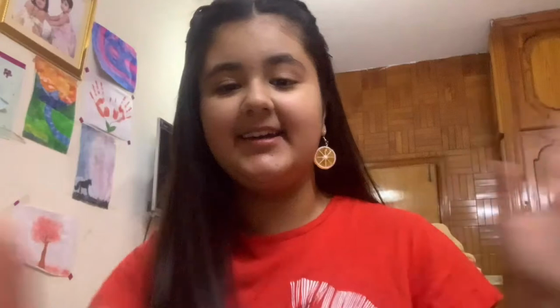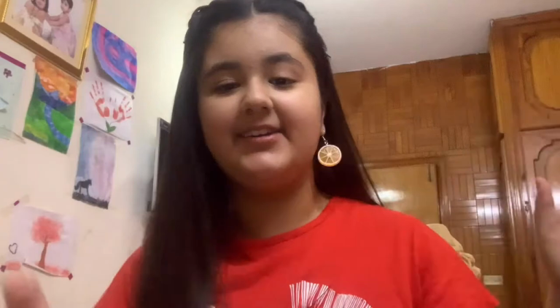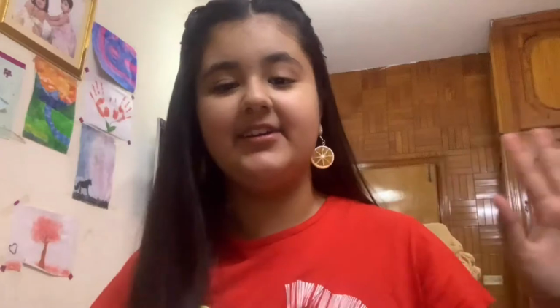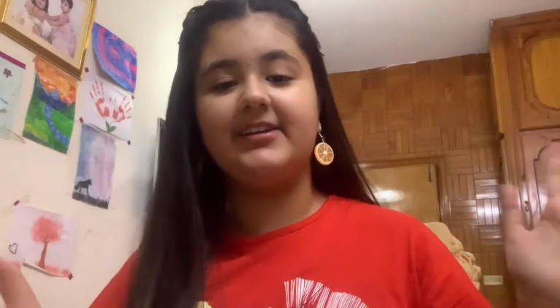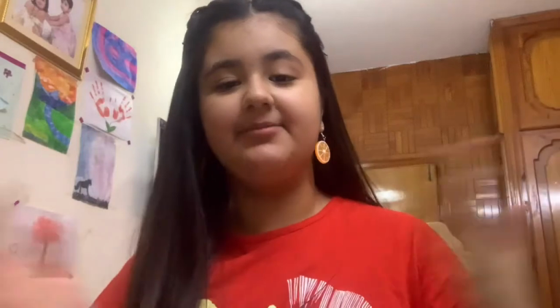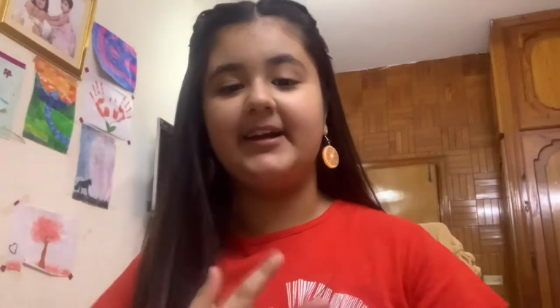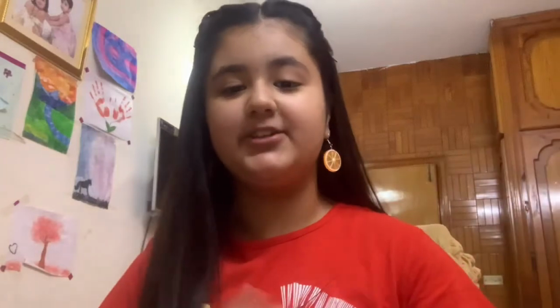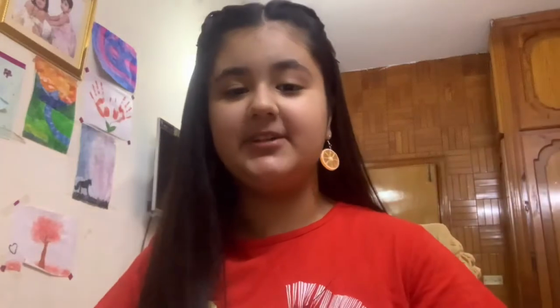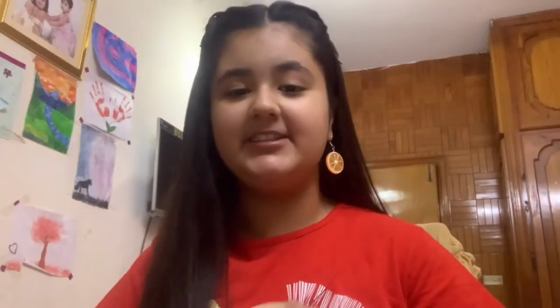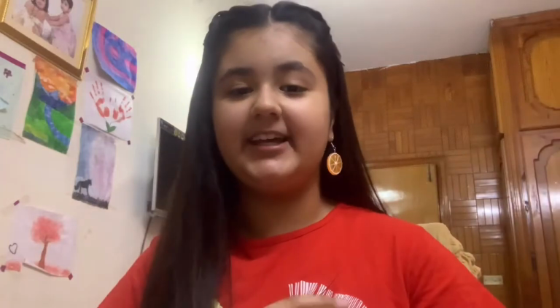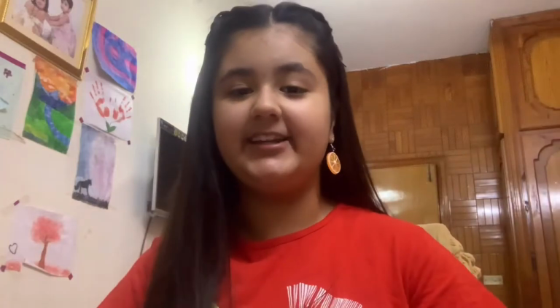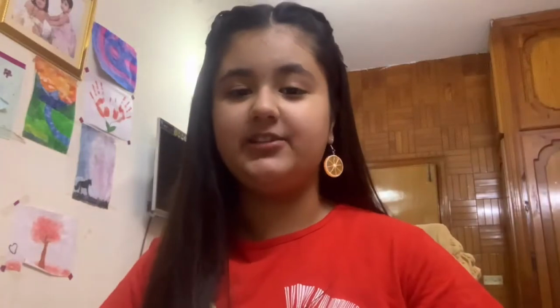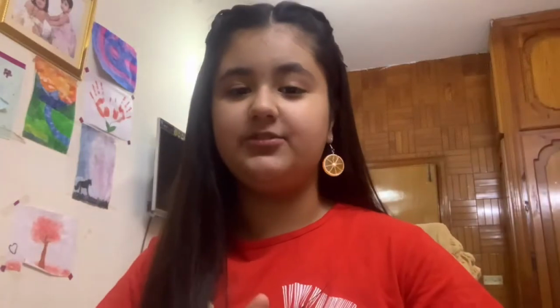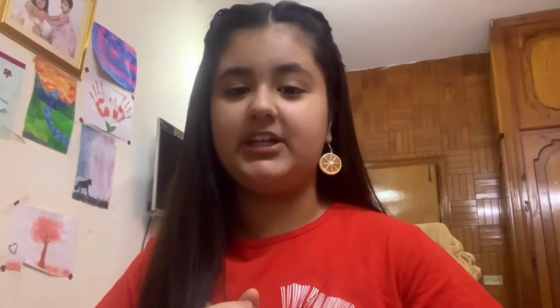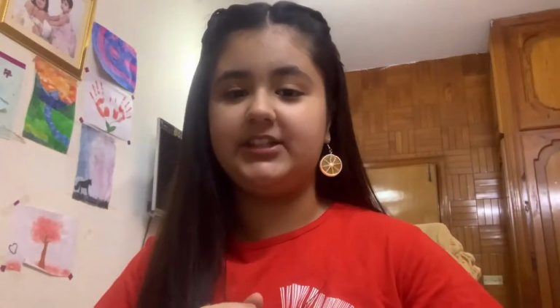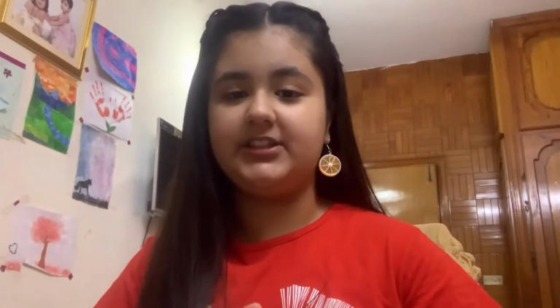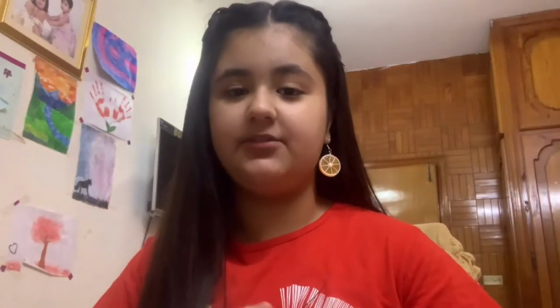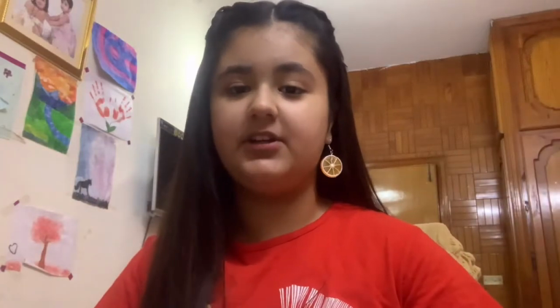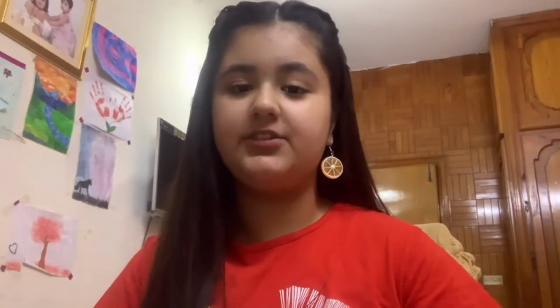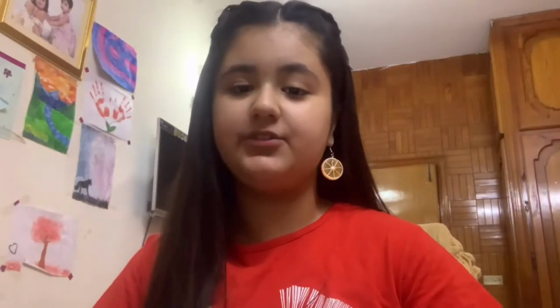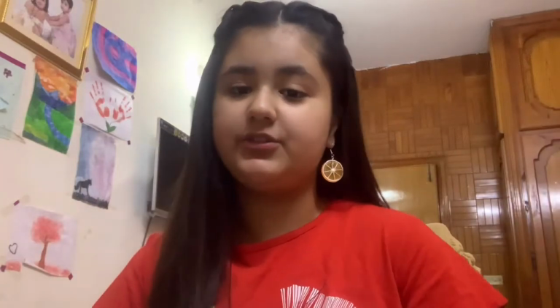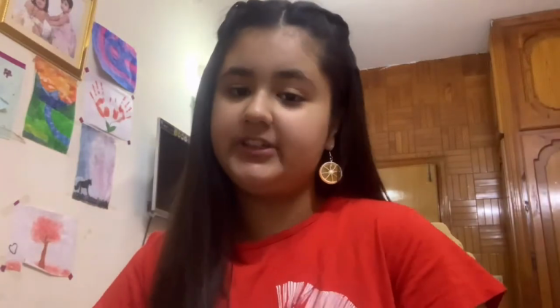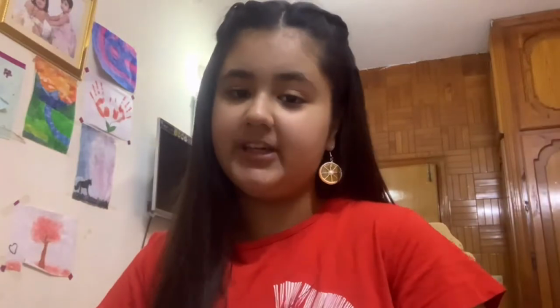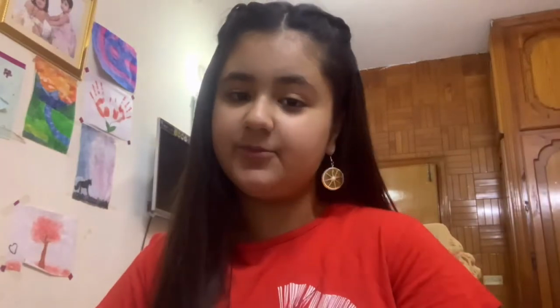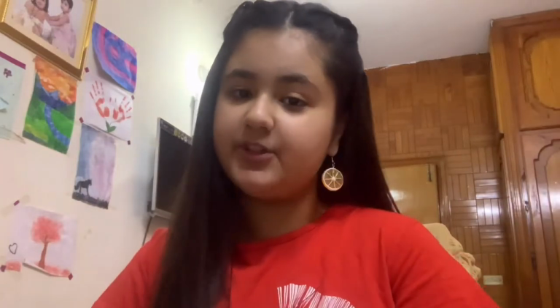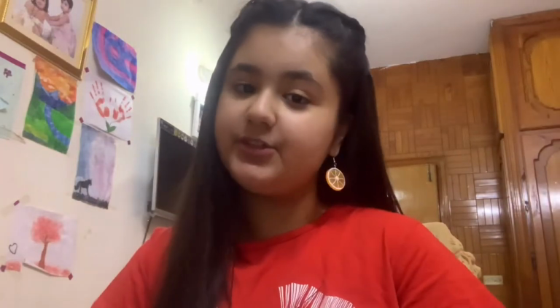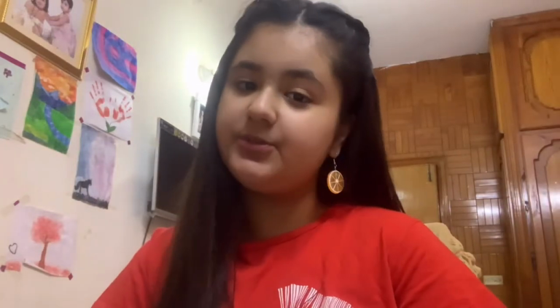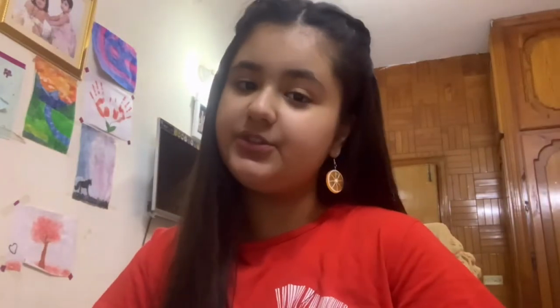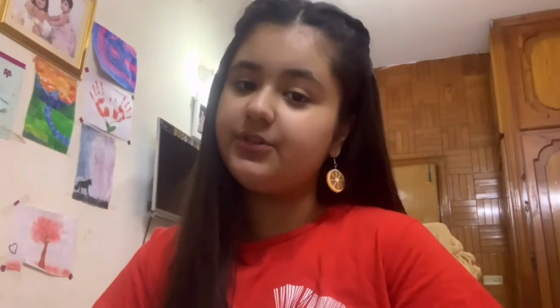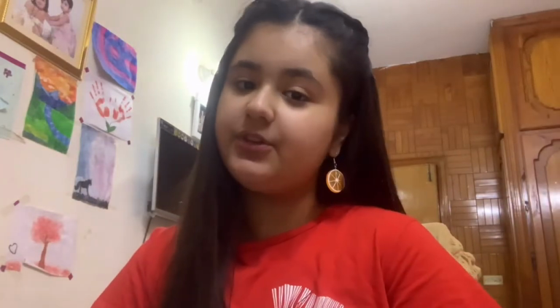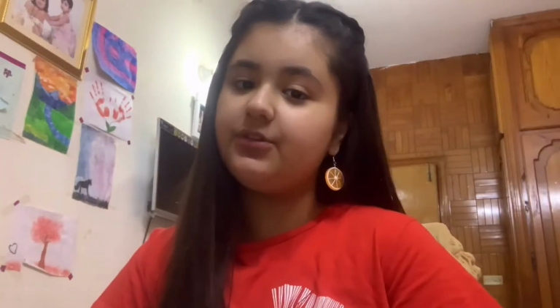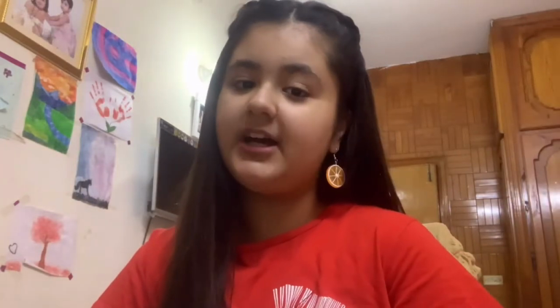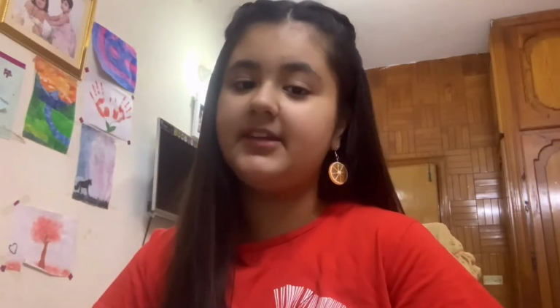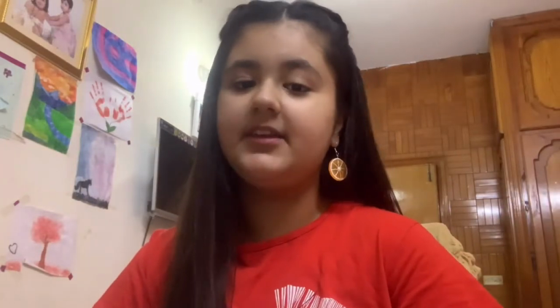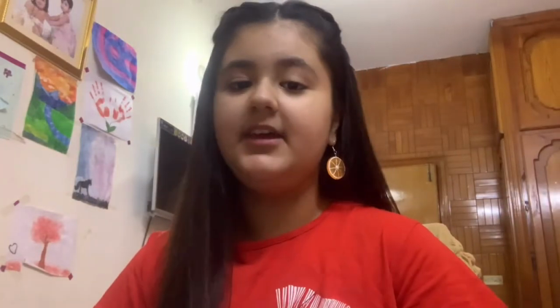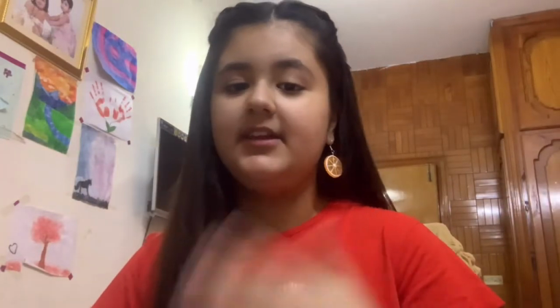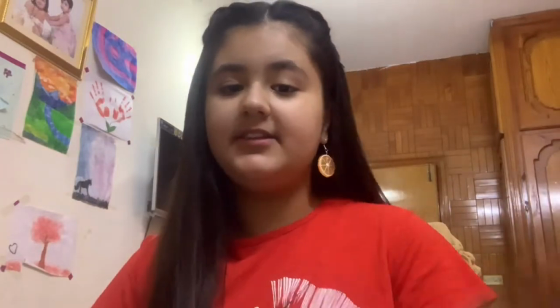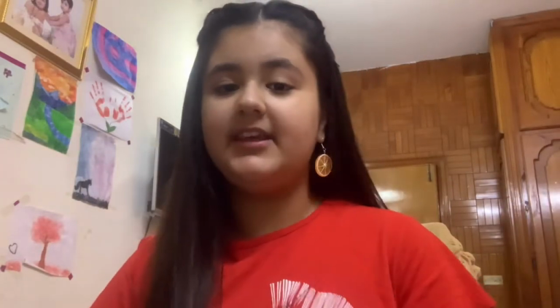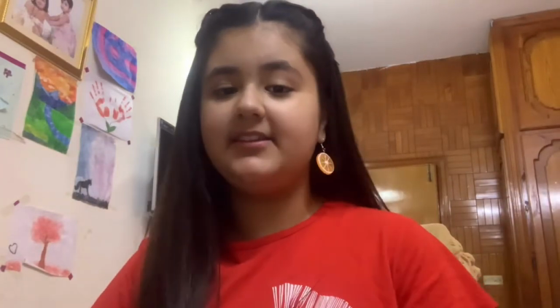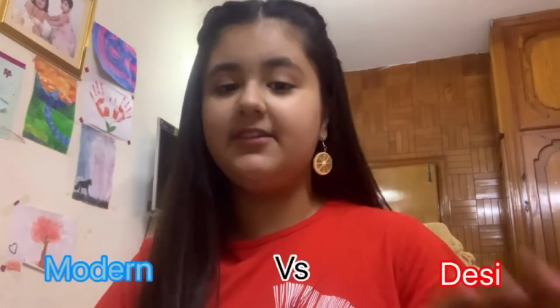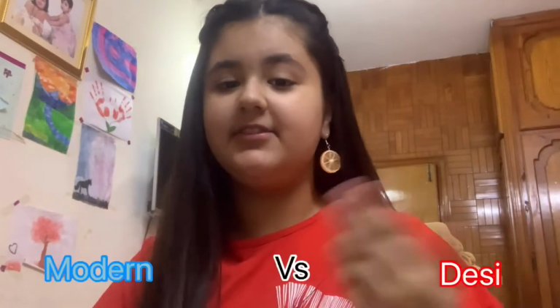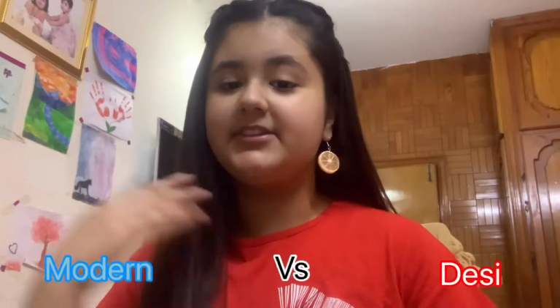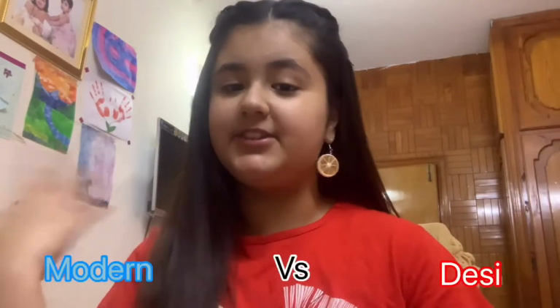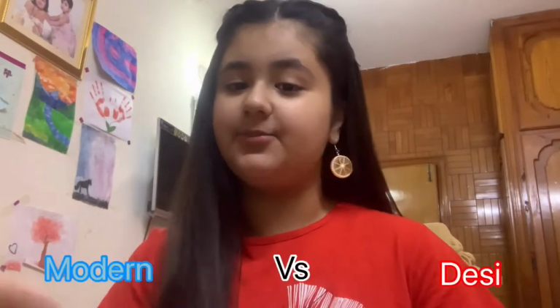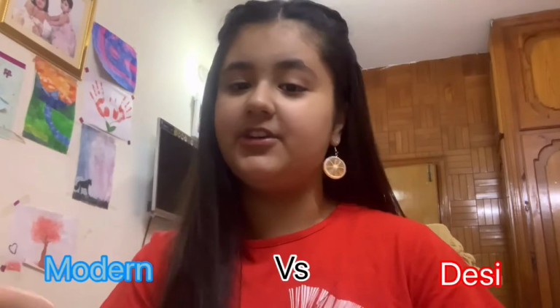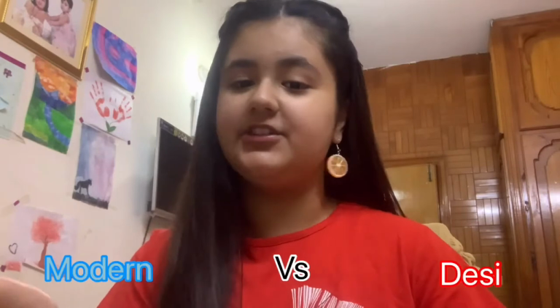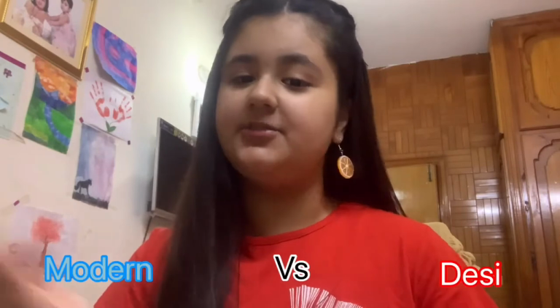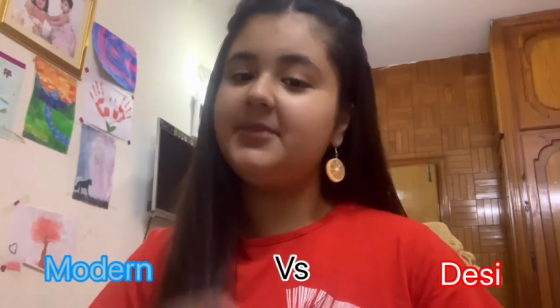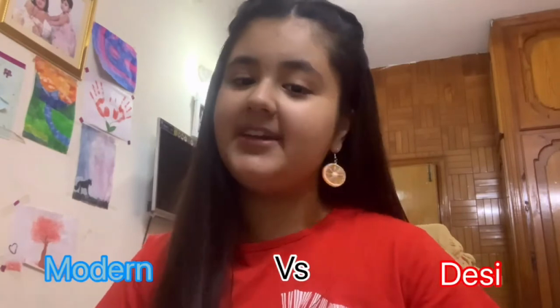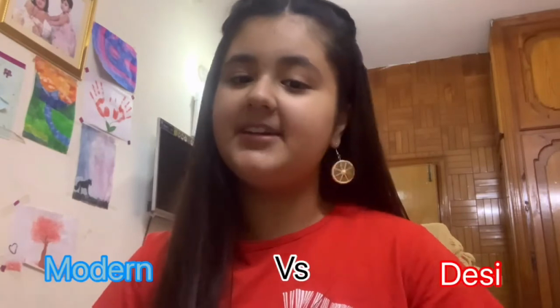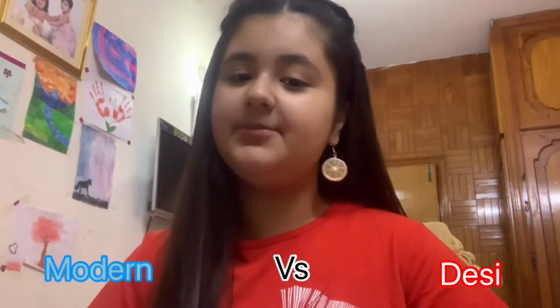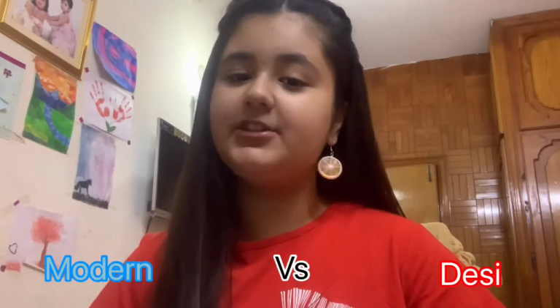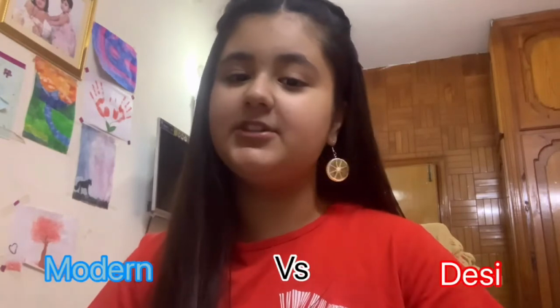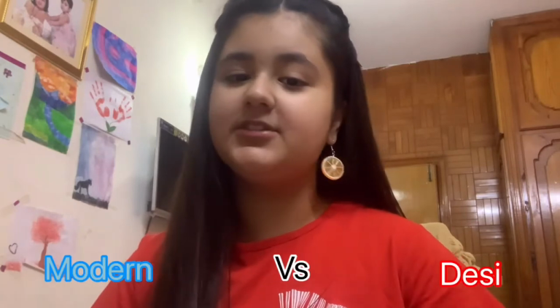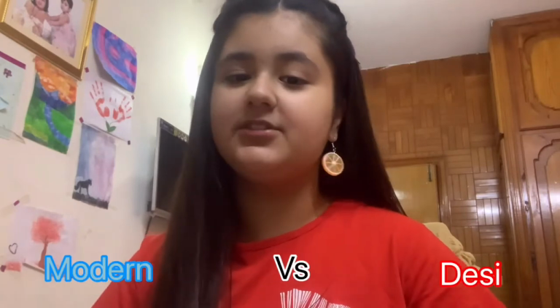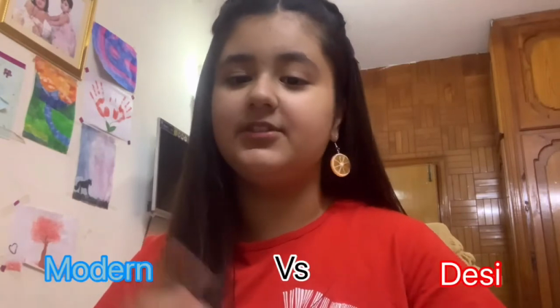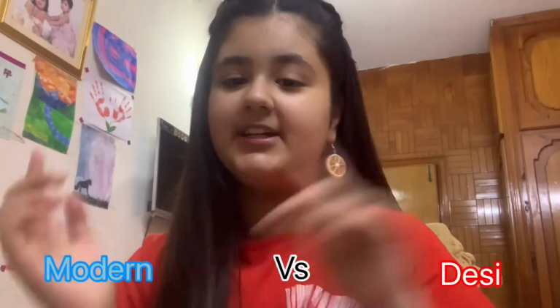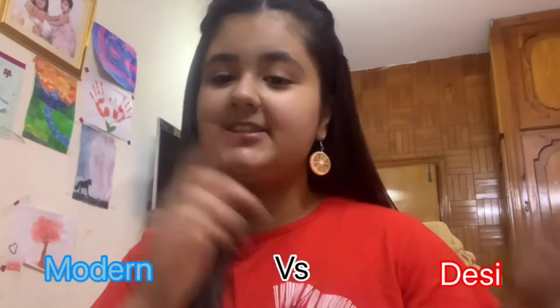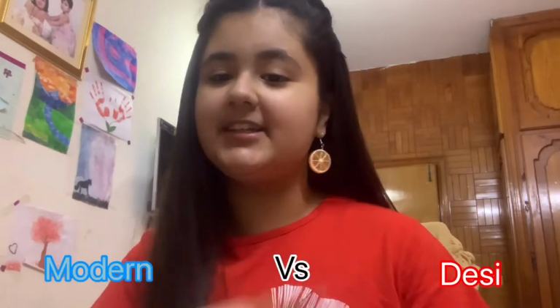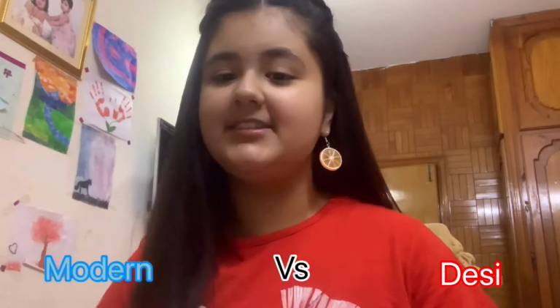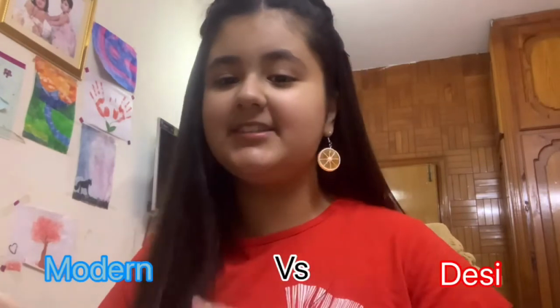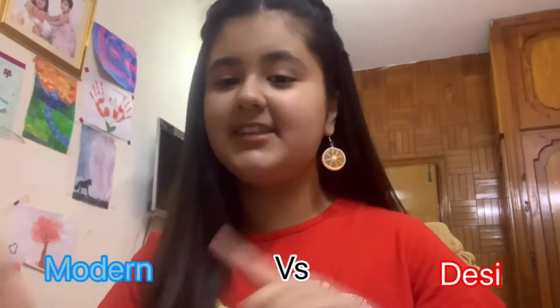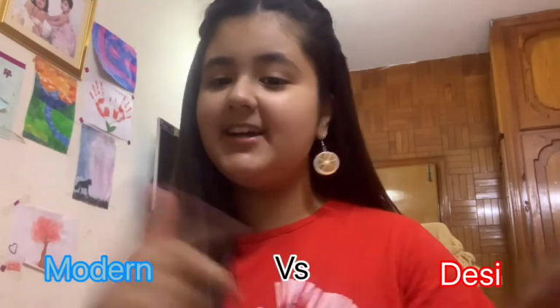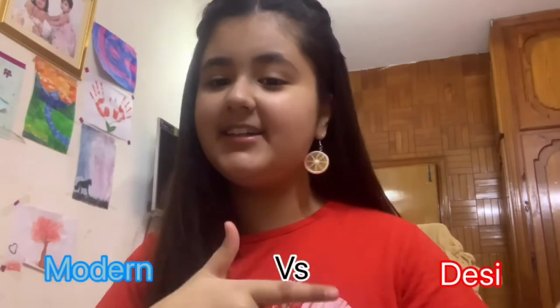Hey guys, welcome back to my channel, Tushalveen Pearls. Today I'm going to be showing you guys a basic versus modern makeup look. So let's get started.